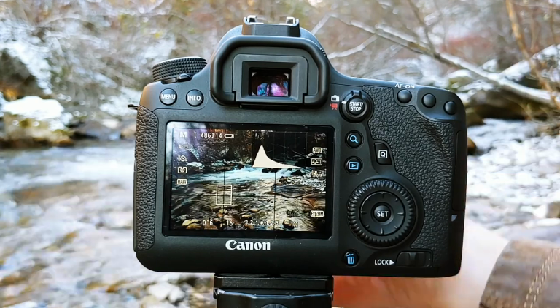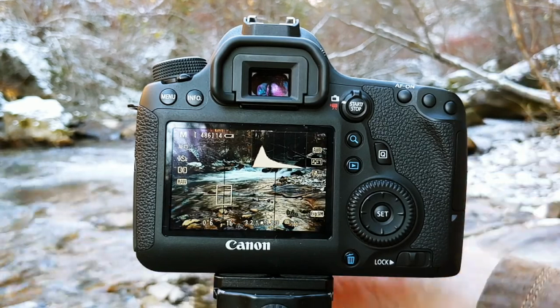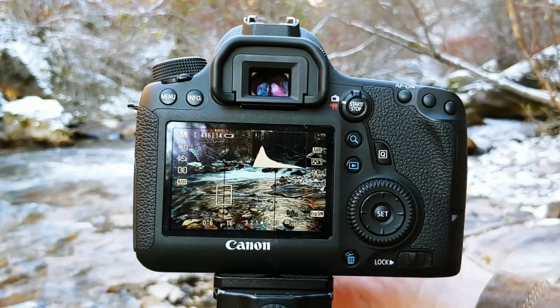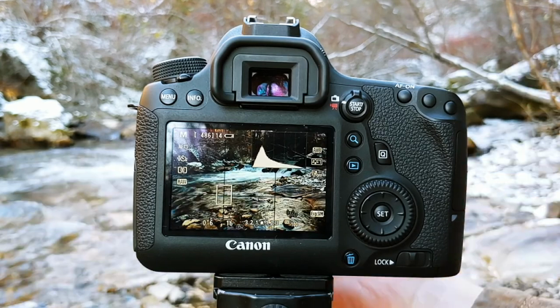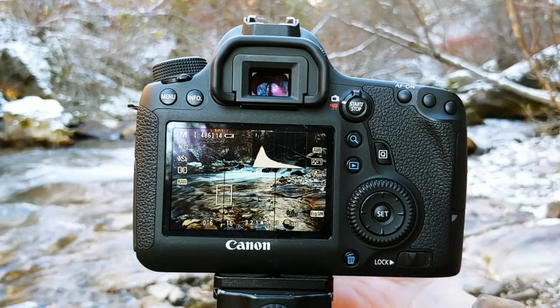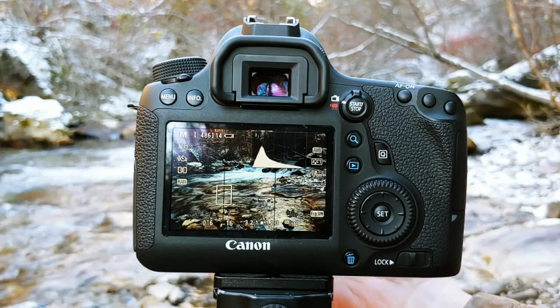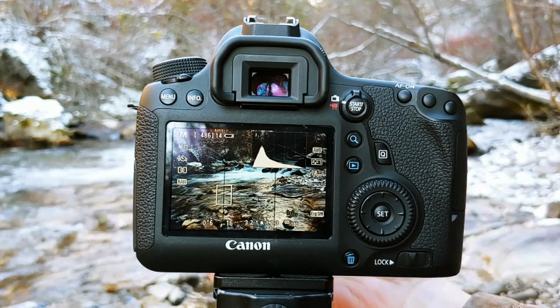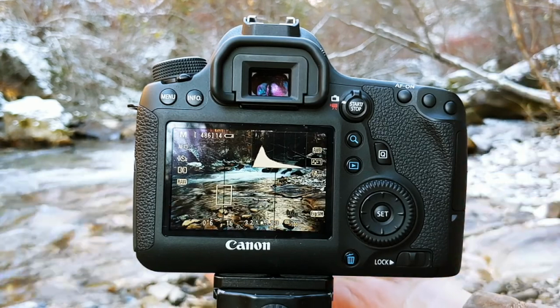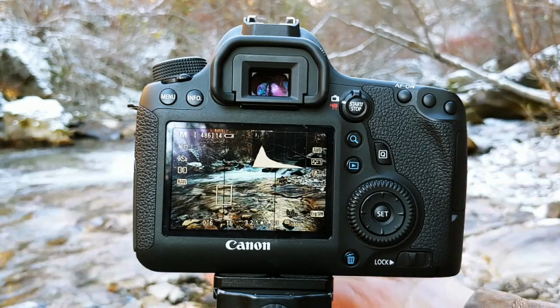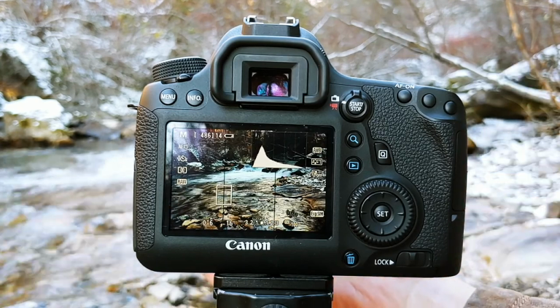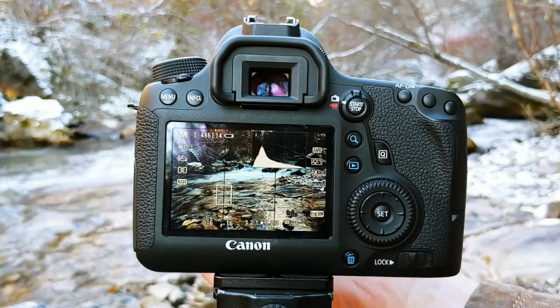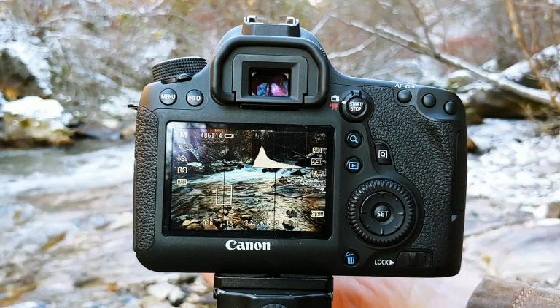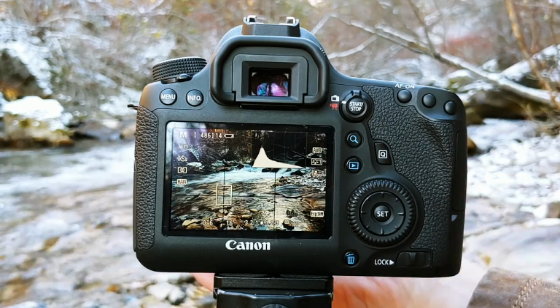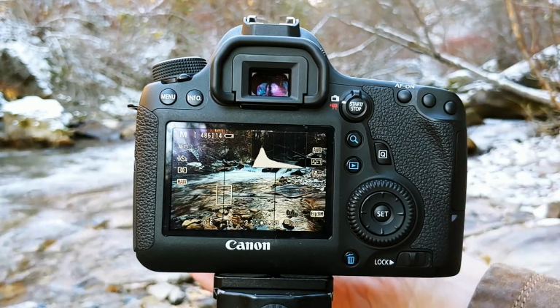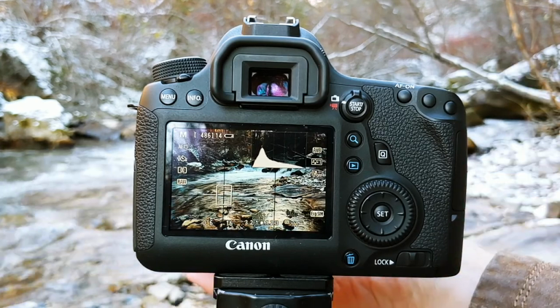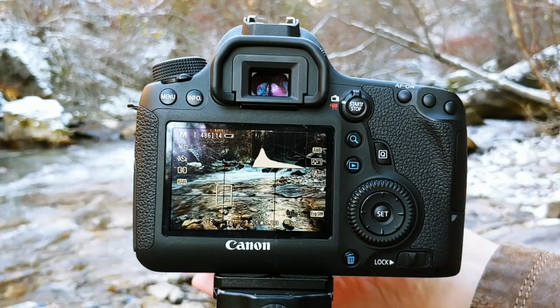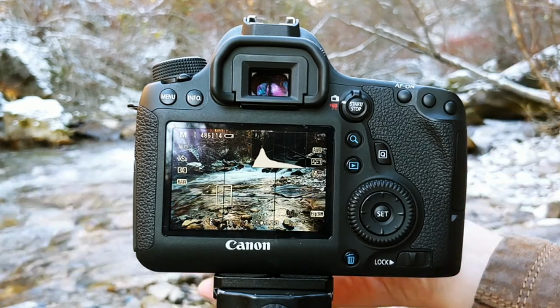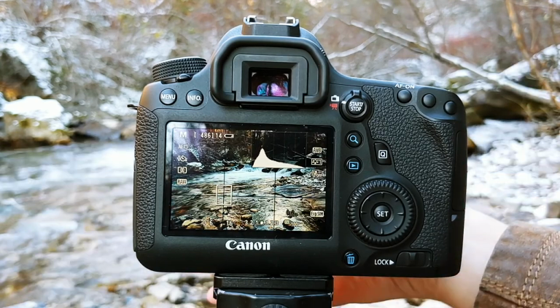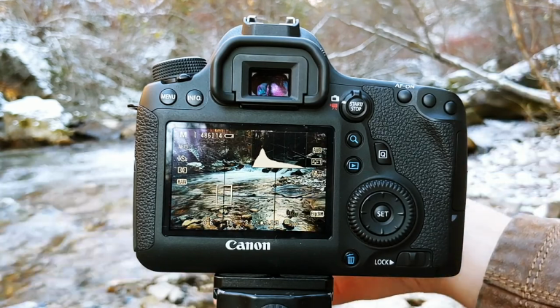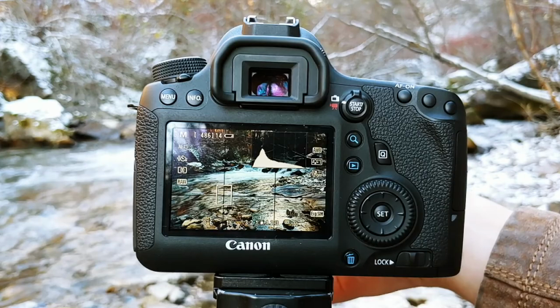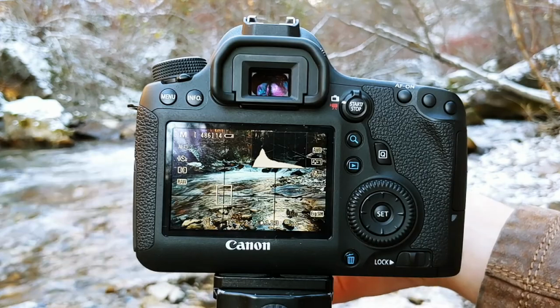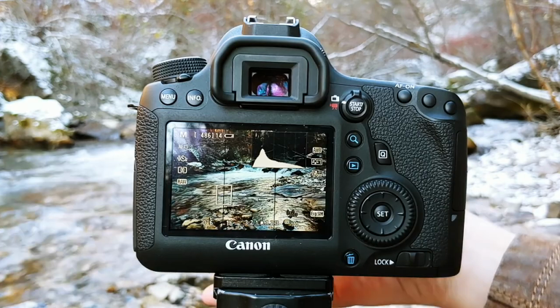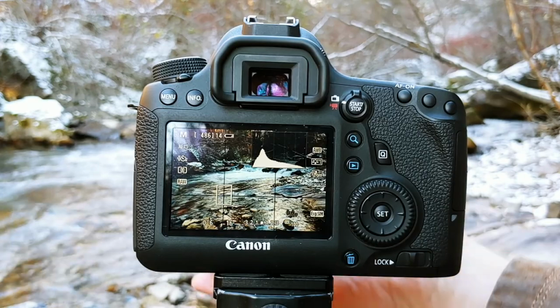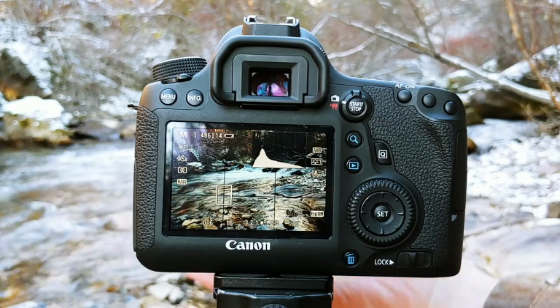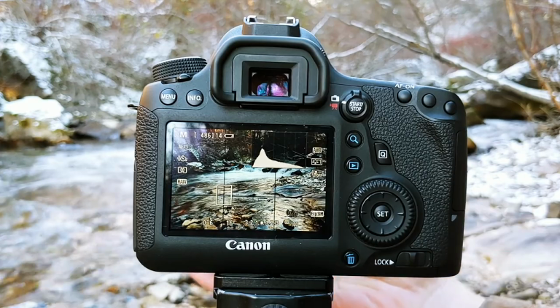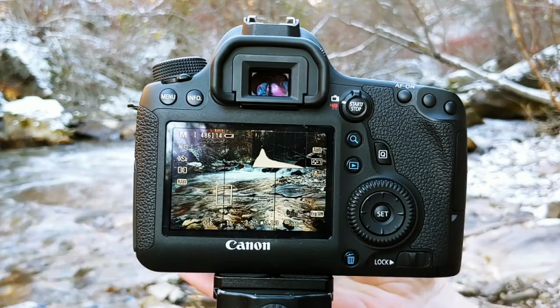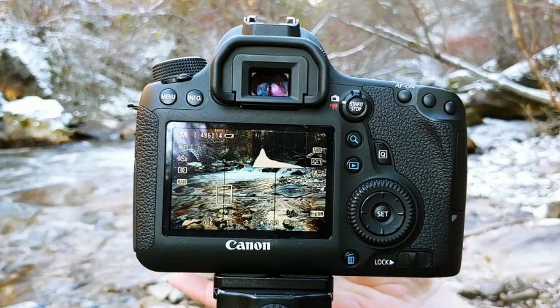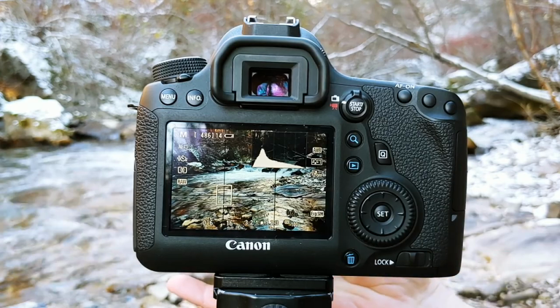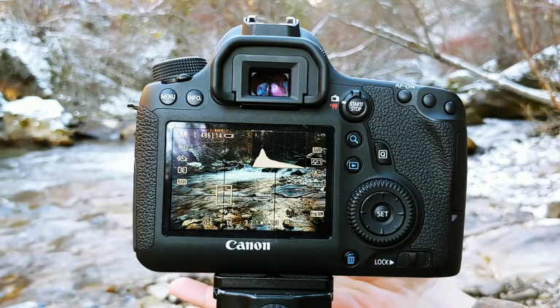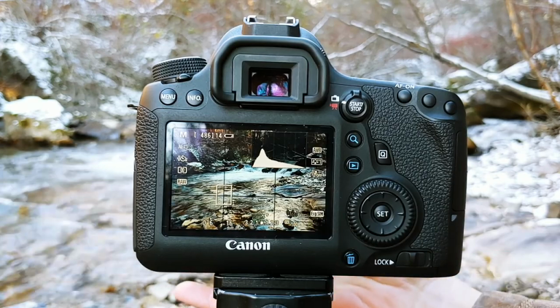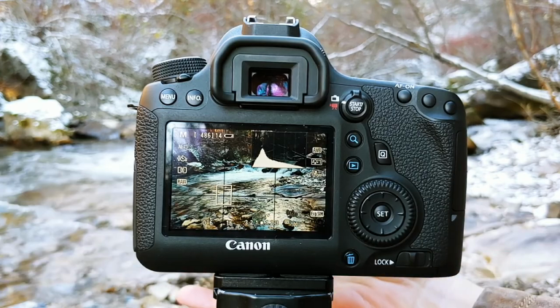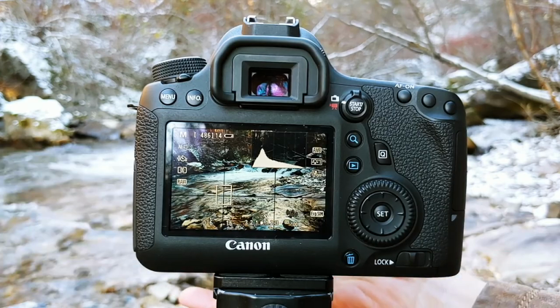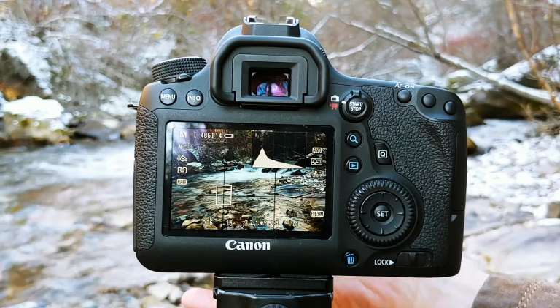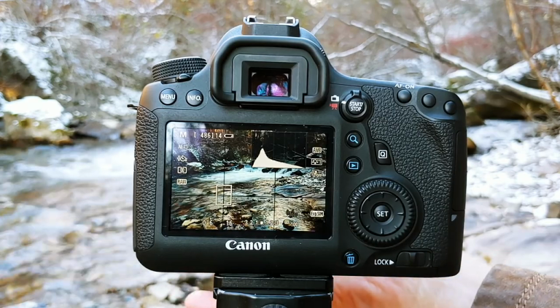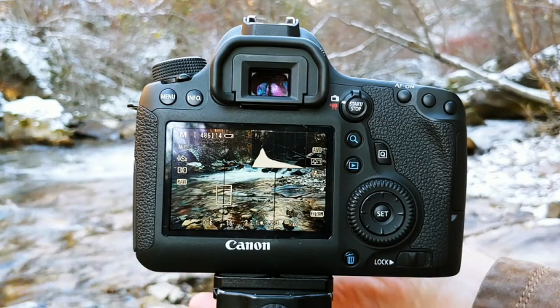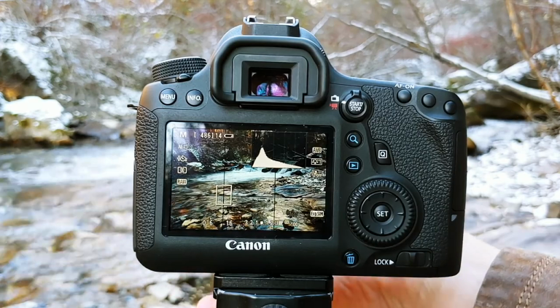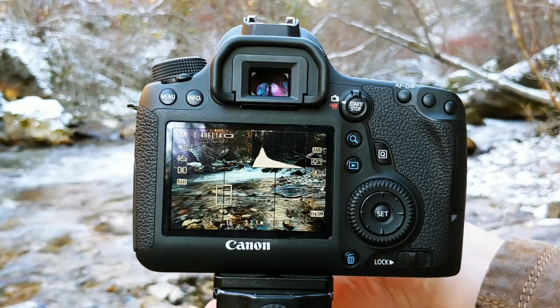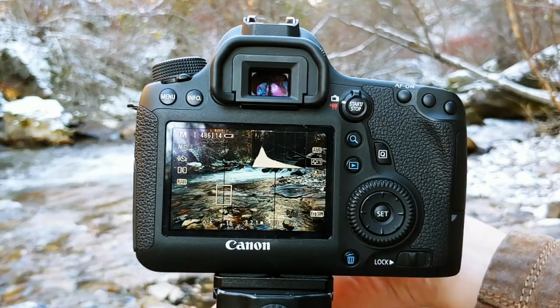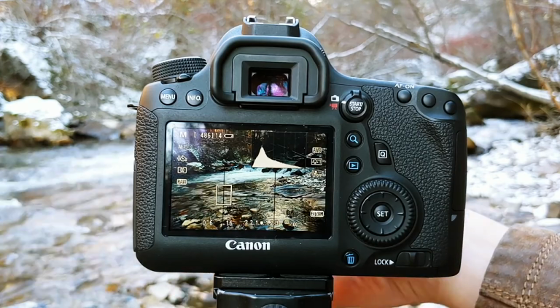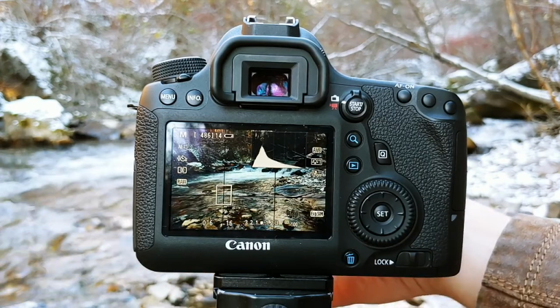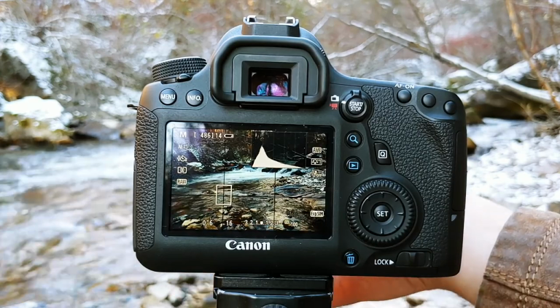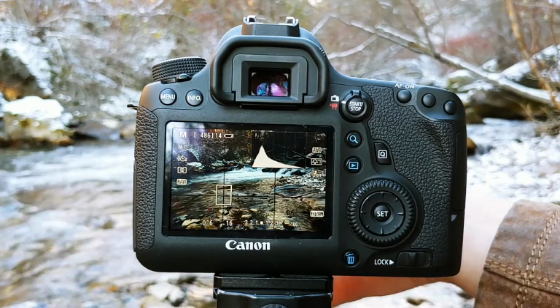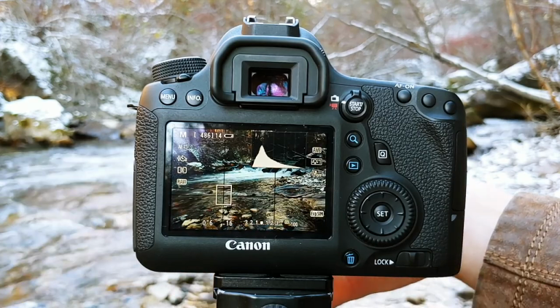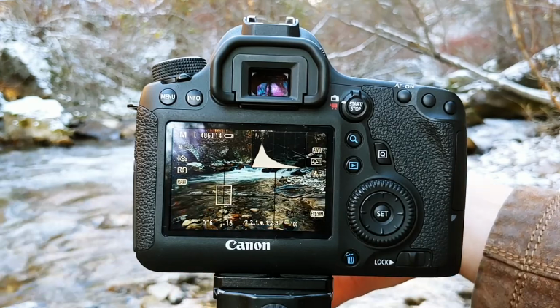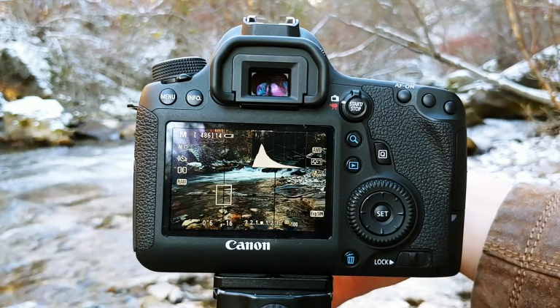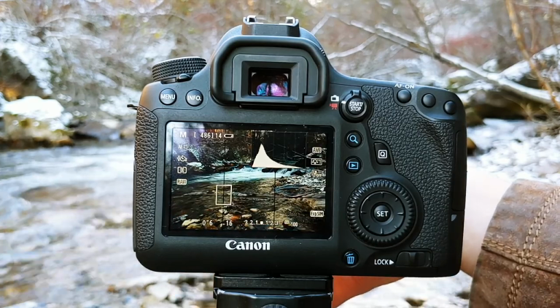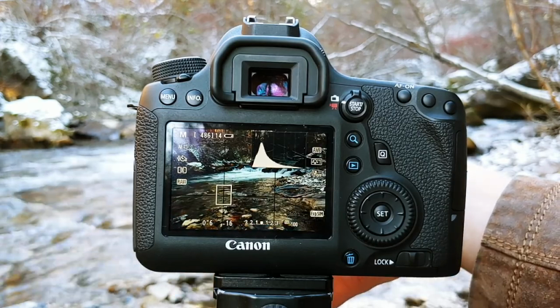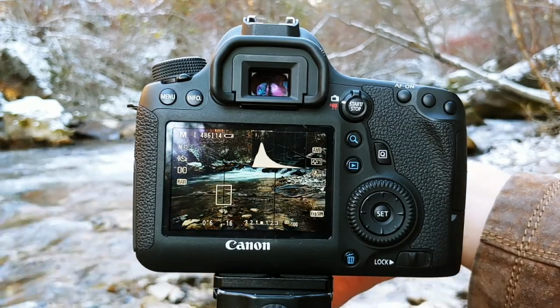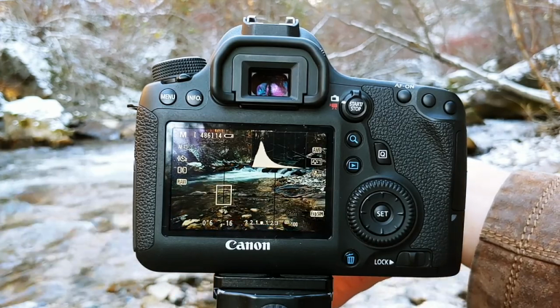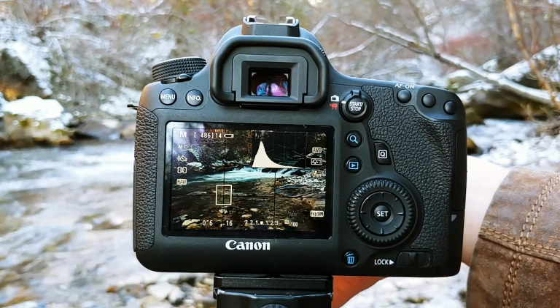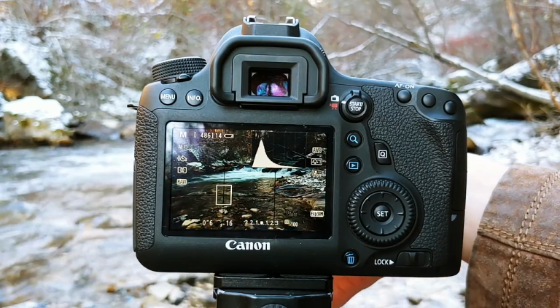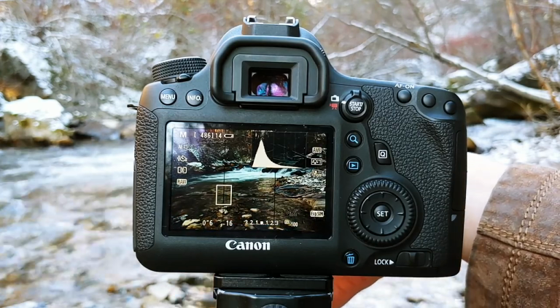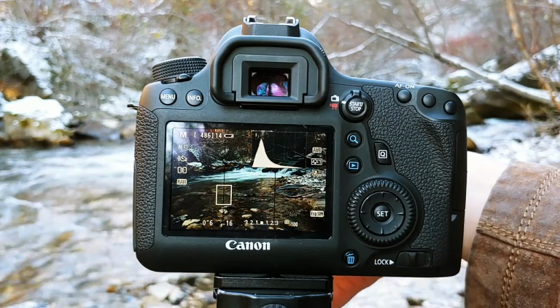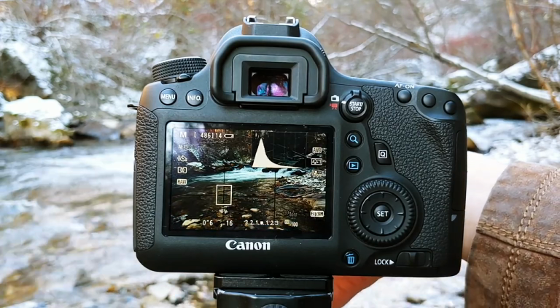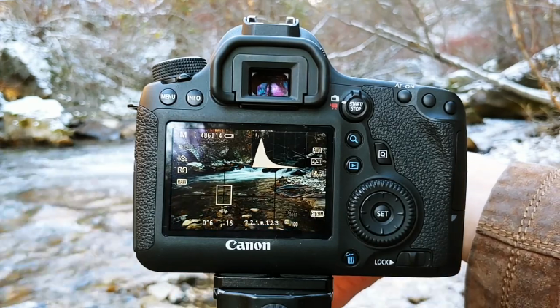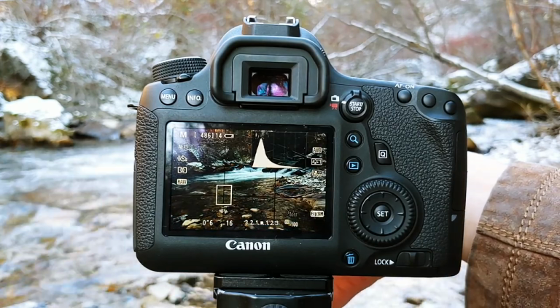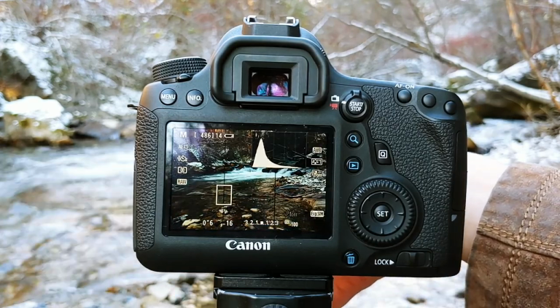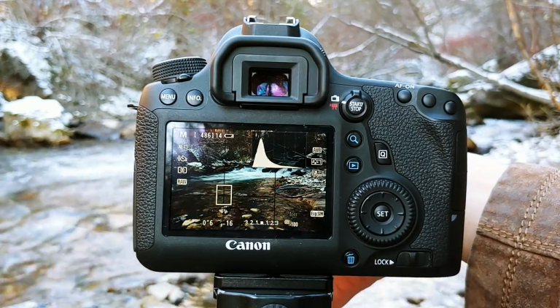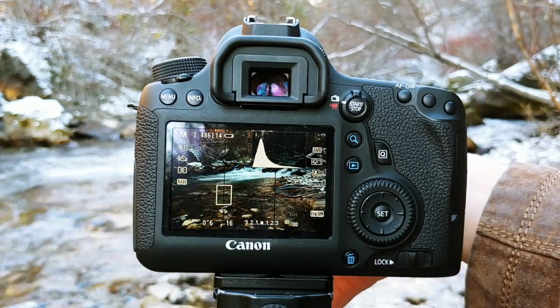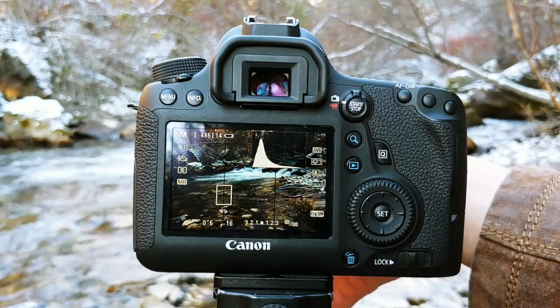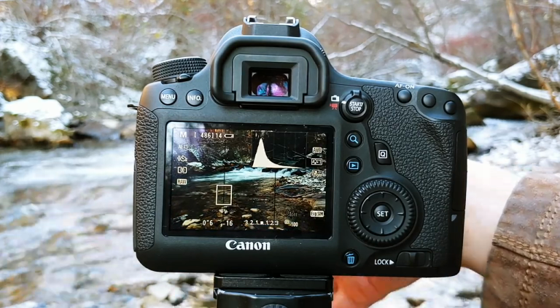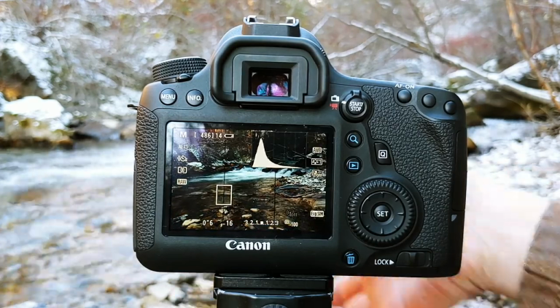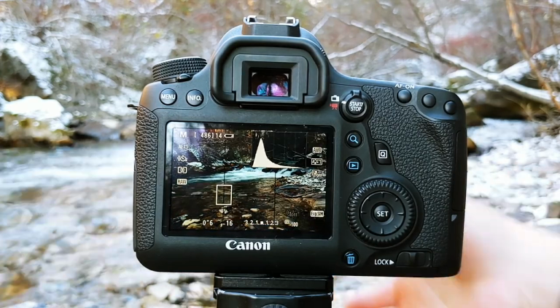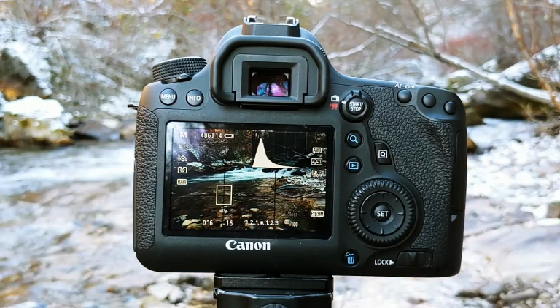As you can see in the image here, you can see the glare on the water. So I'm going to rotate my filter — and right there.